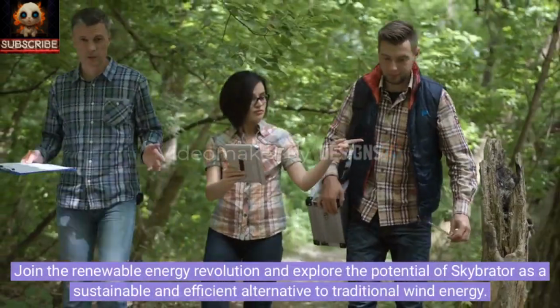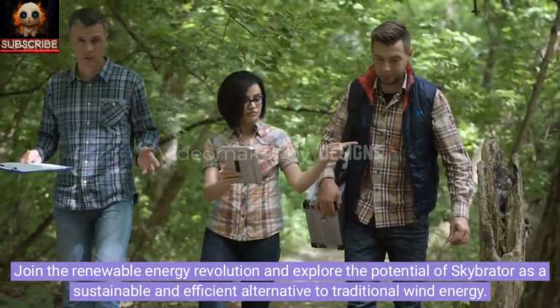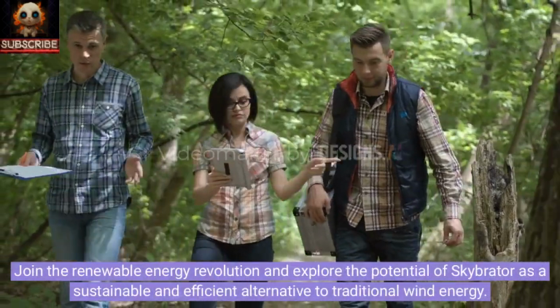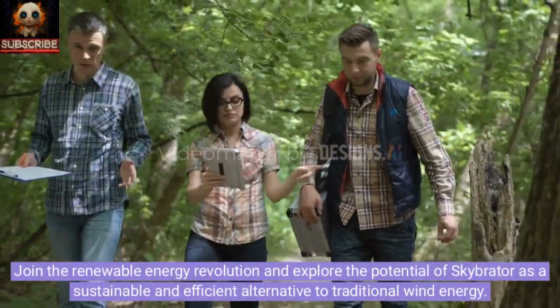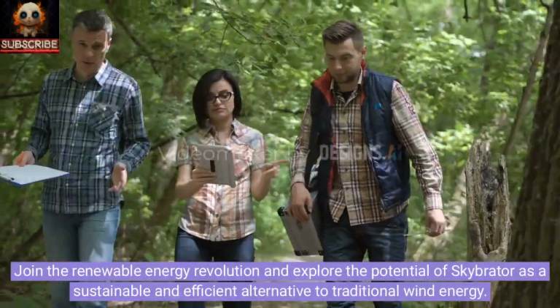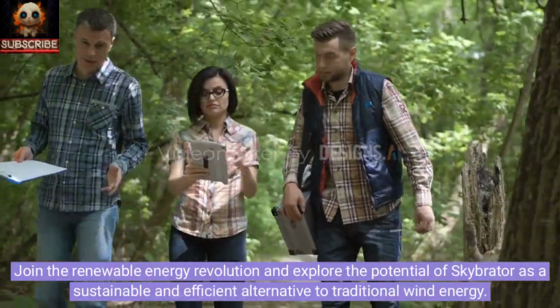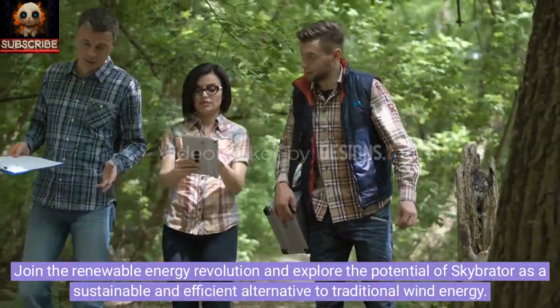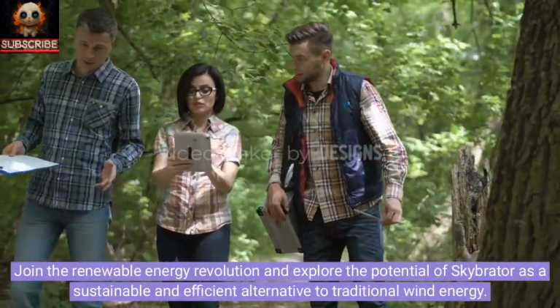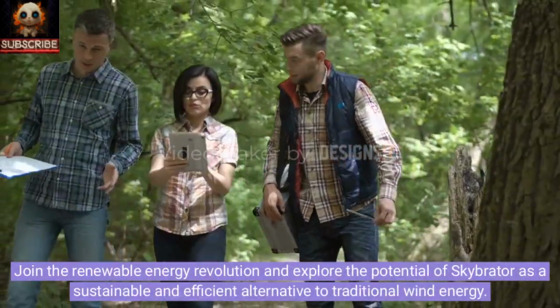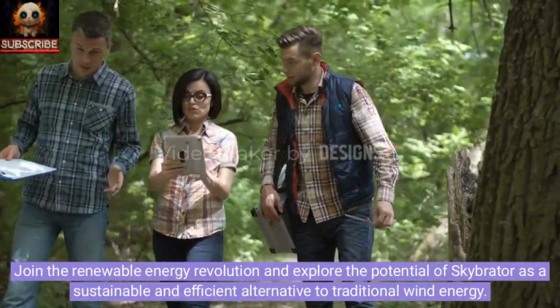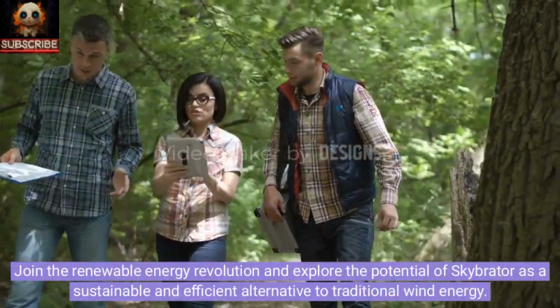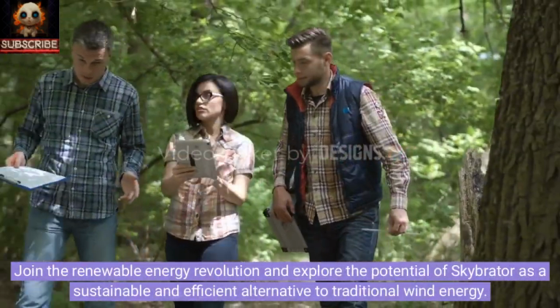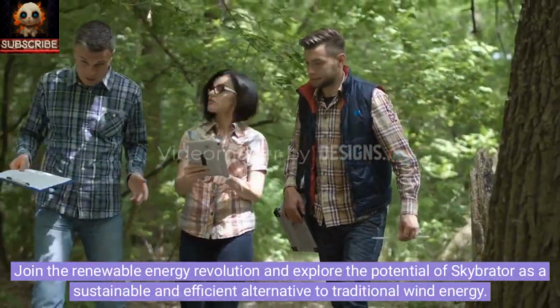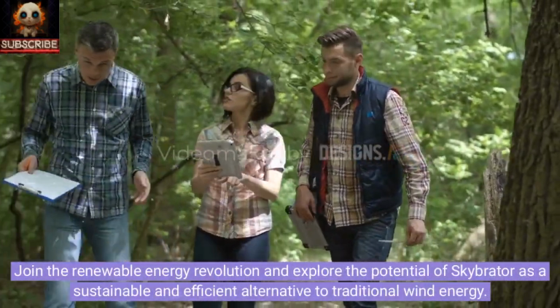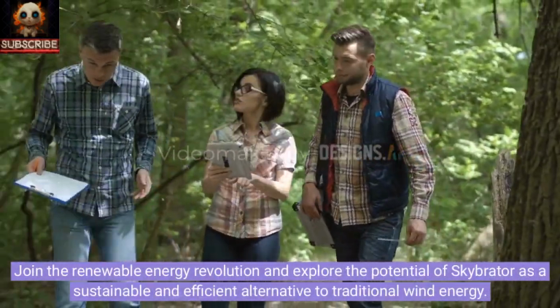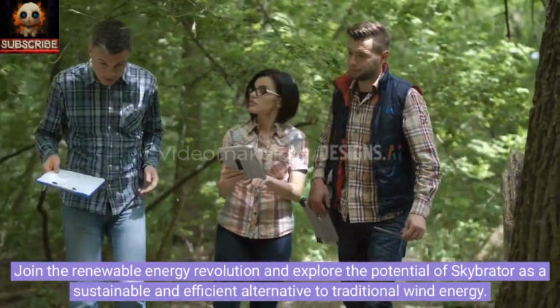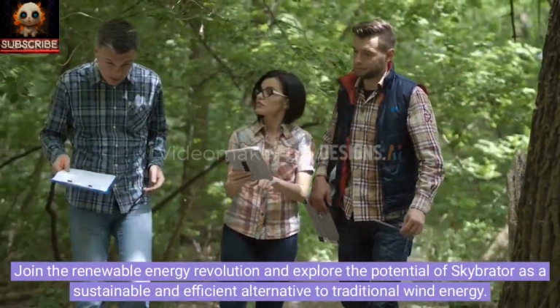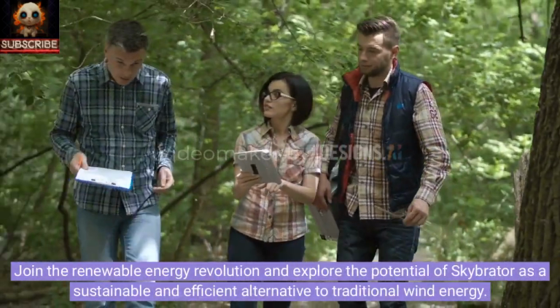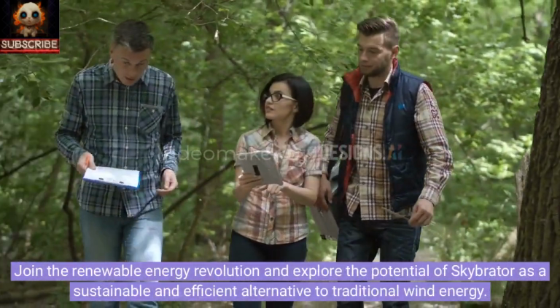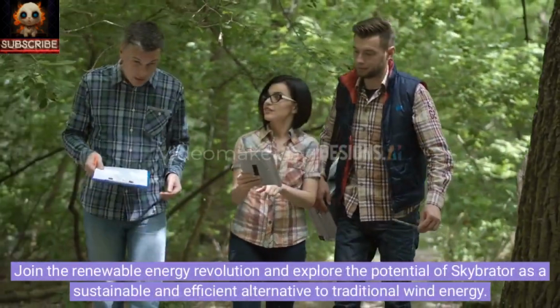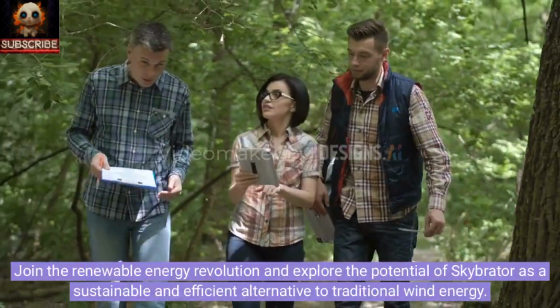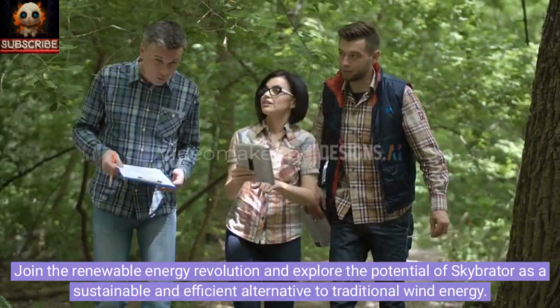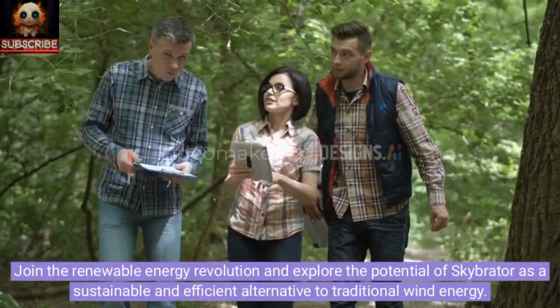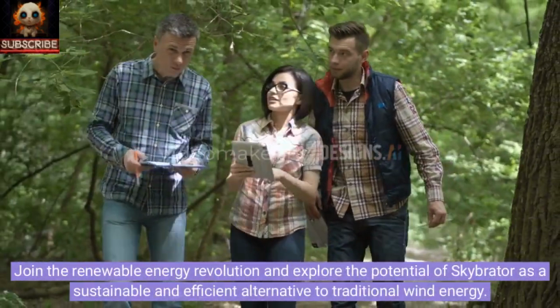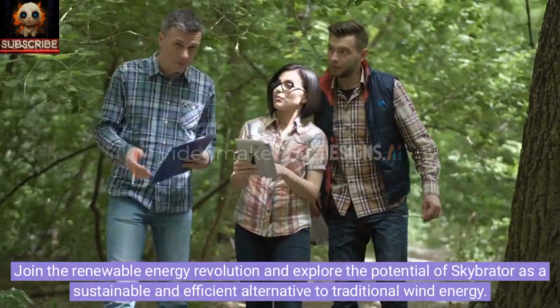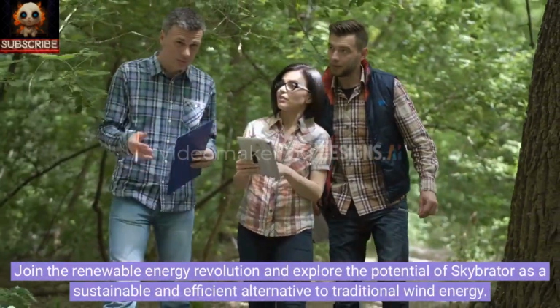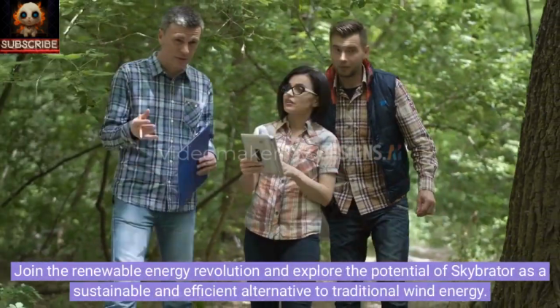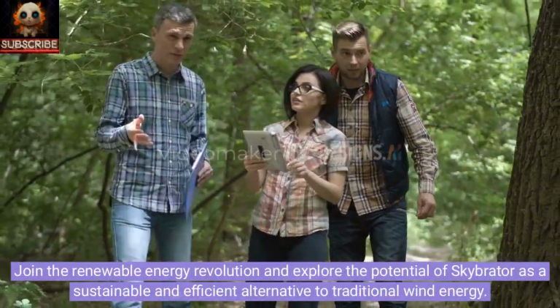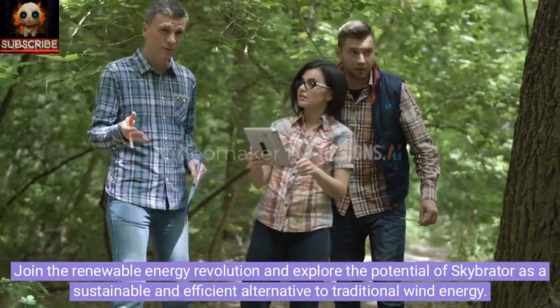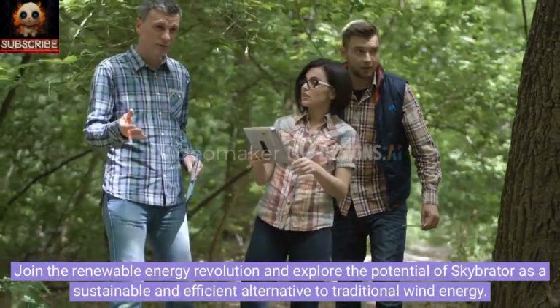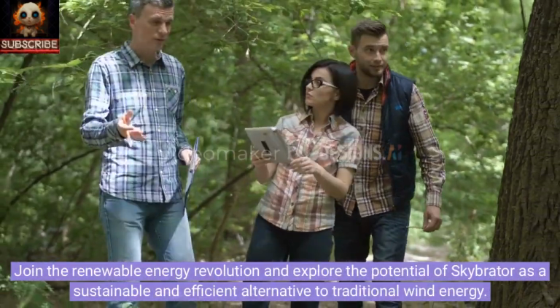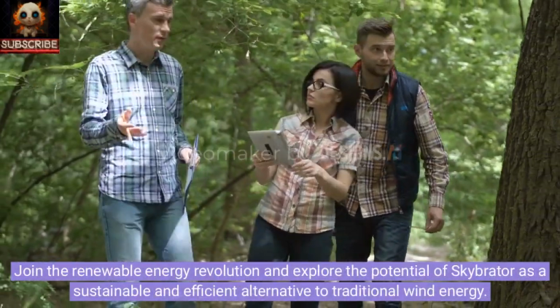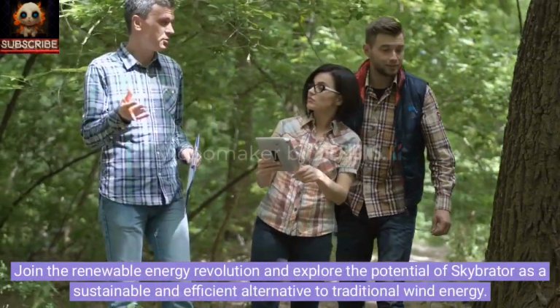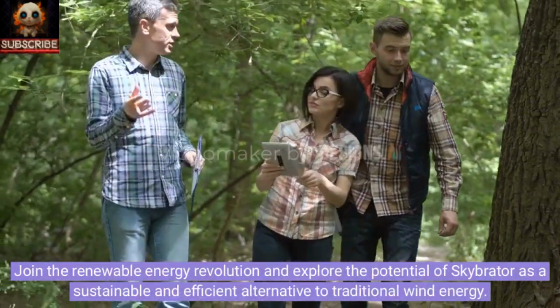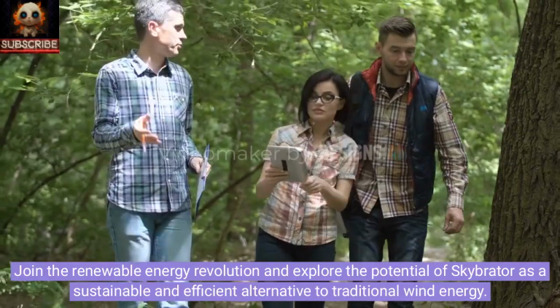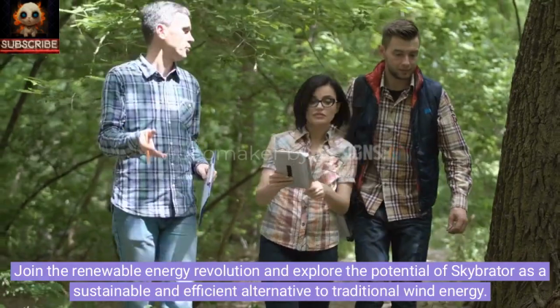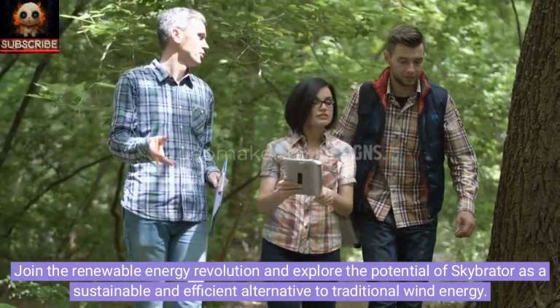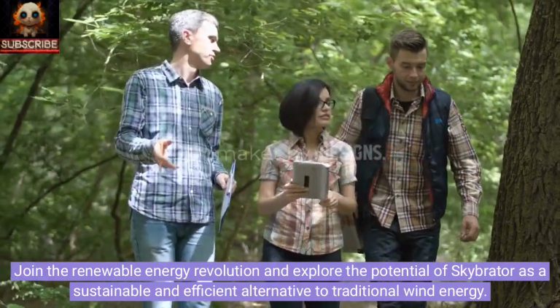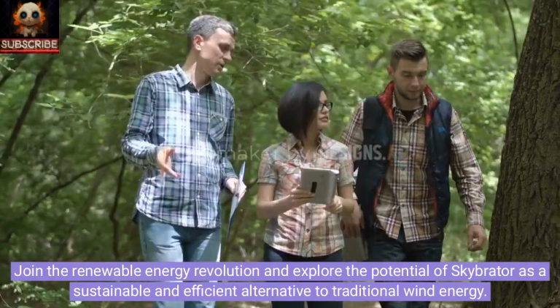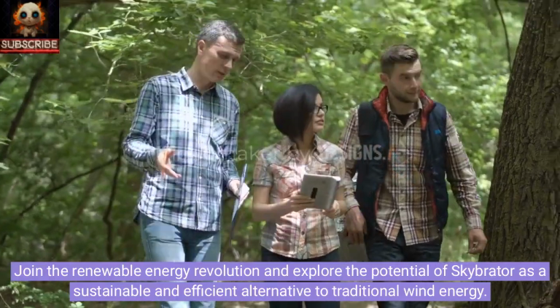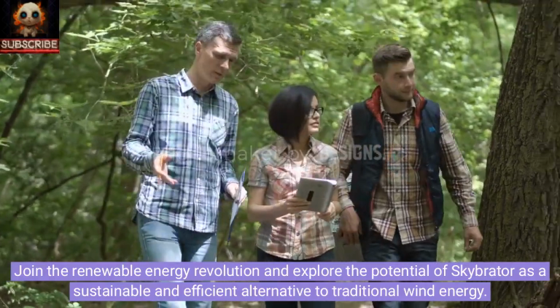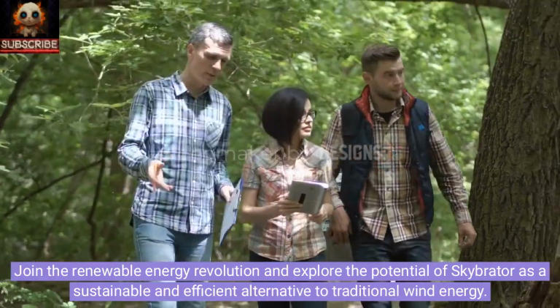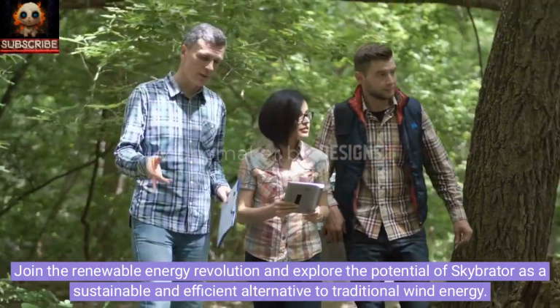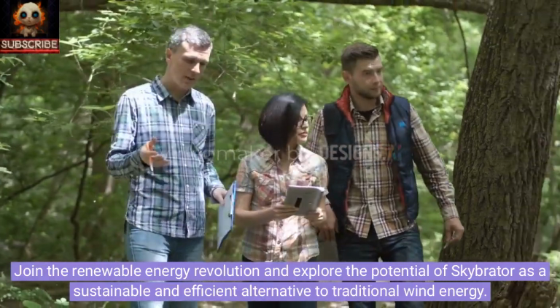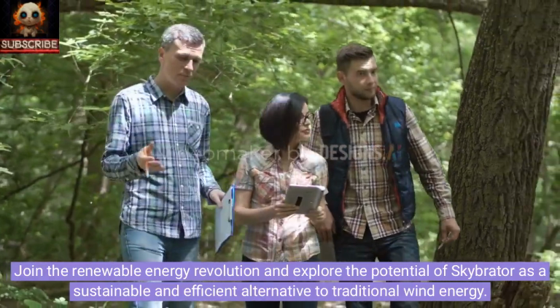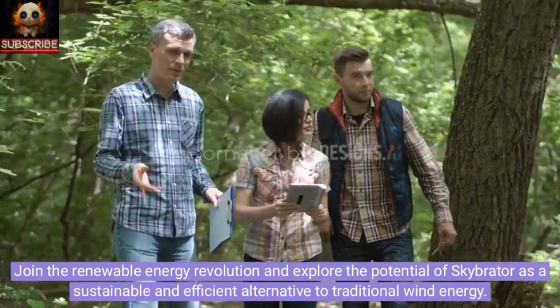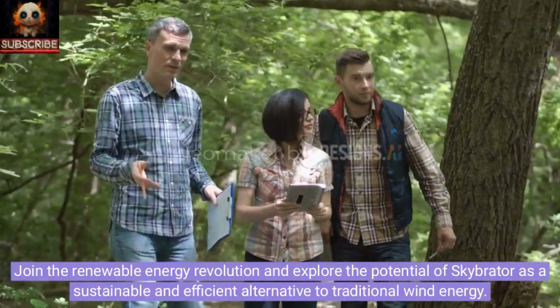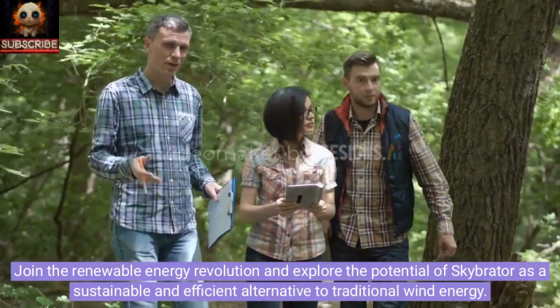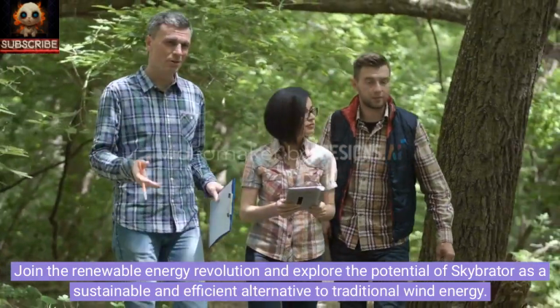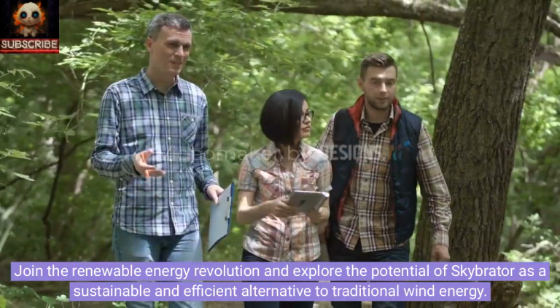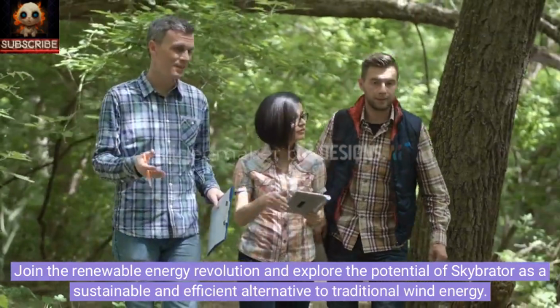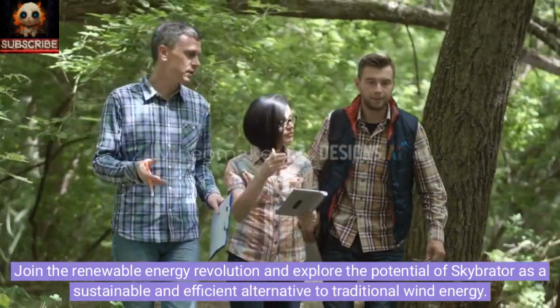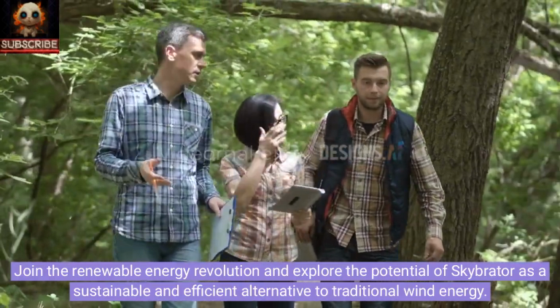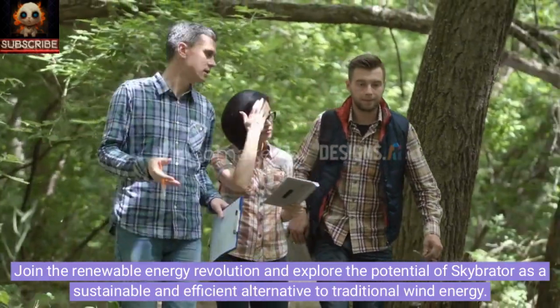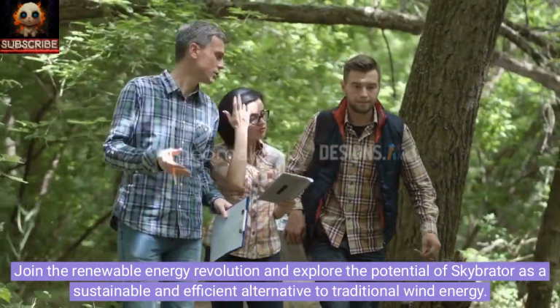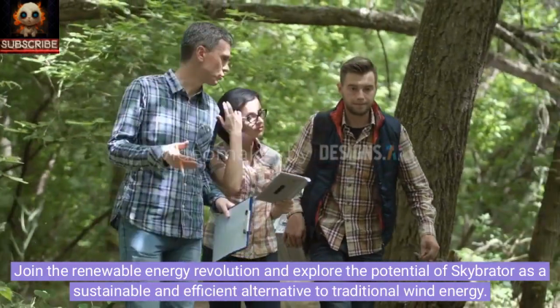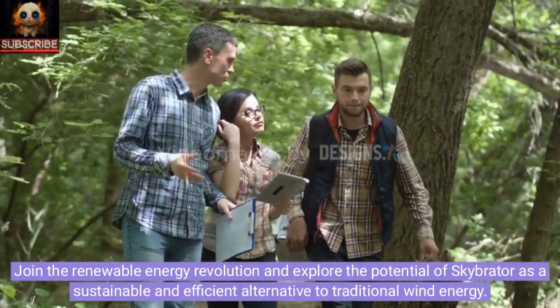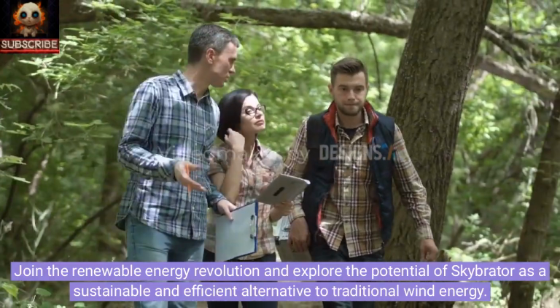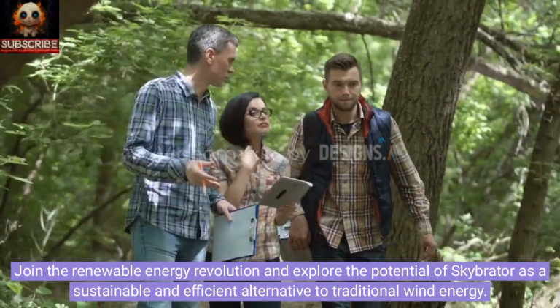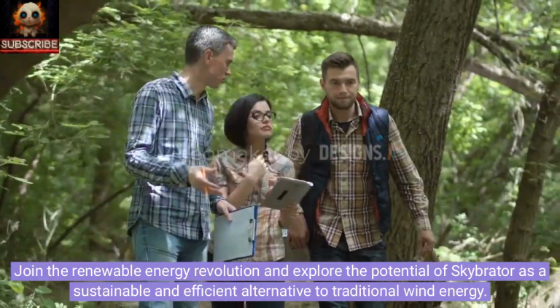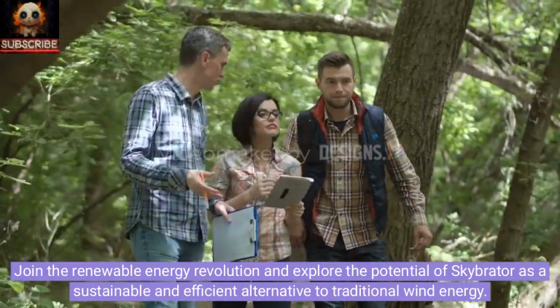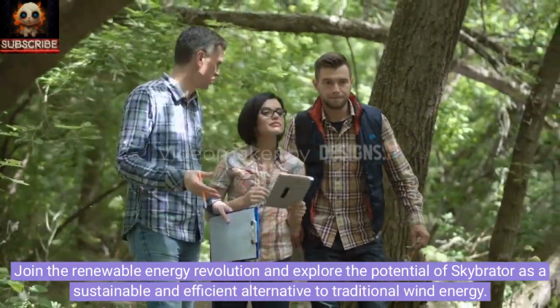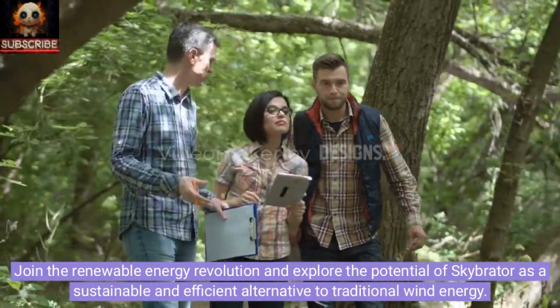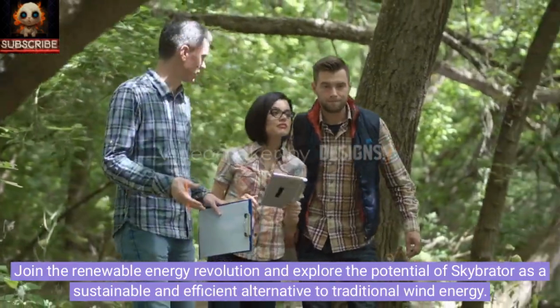Join the renewable energy revolution and explore the potential of SkyBraider as a sustainable and efficient alternative to traditional wind energy.